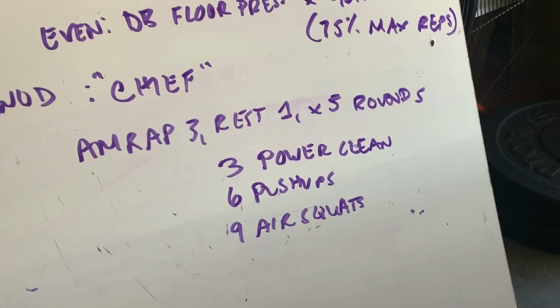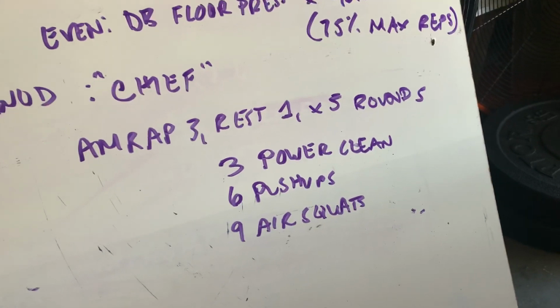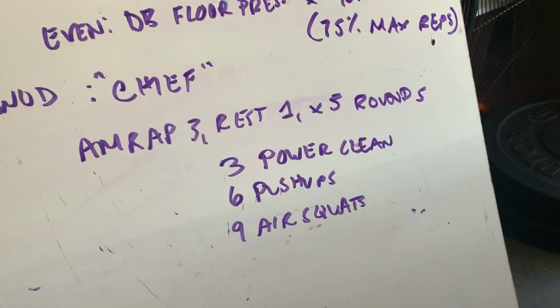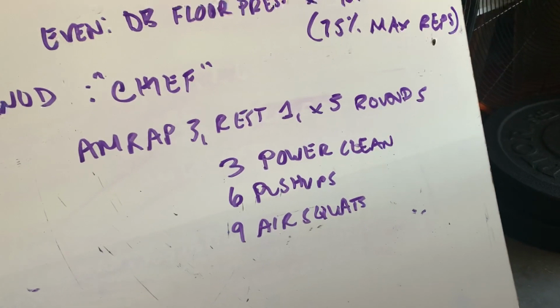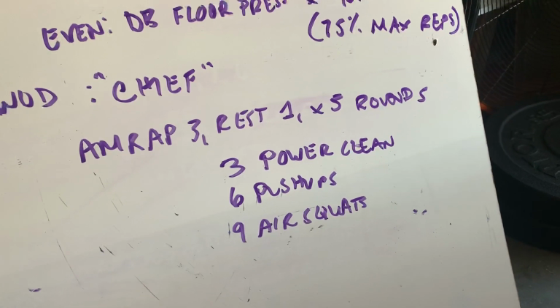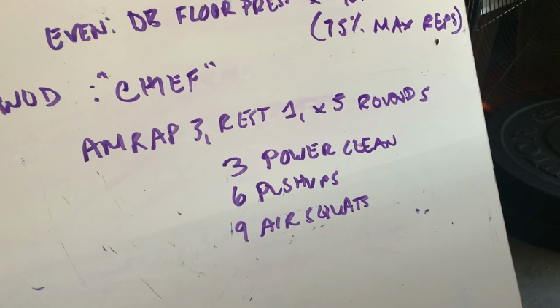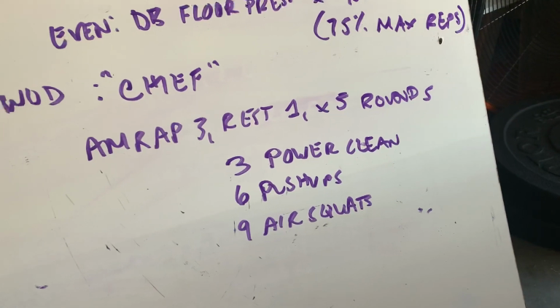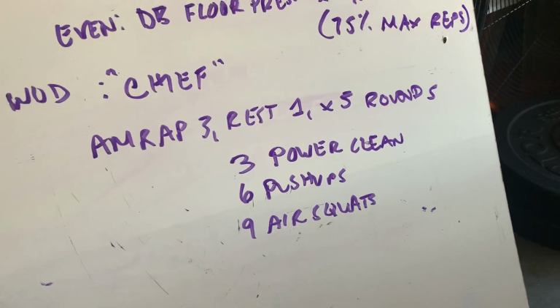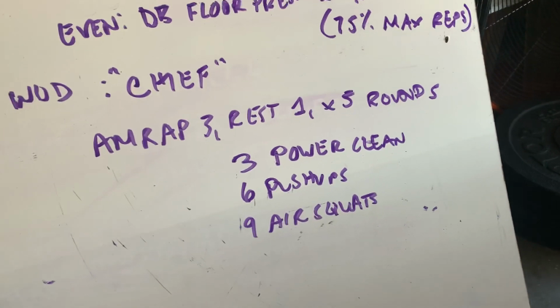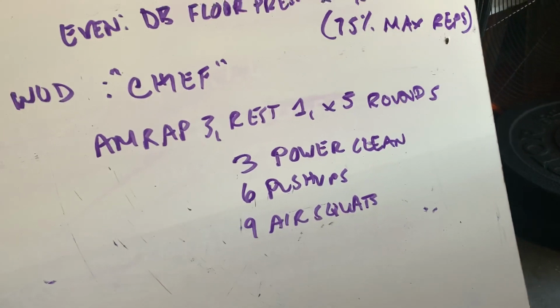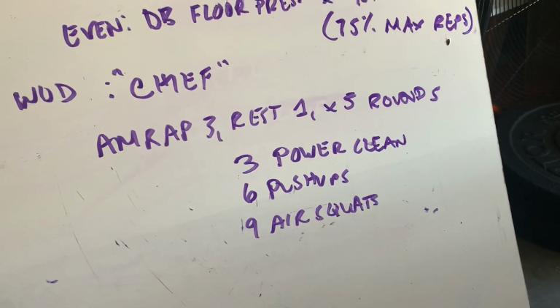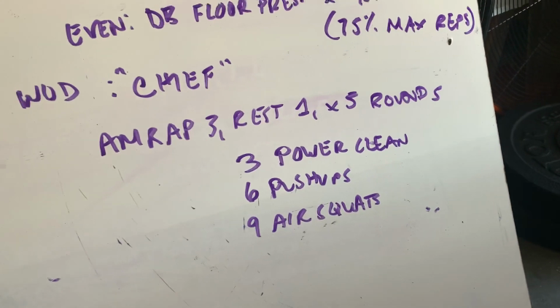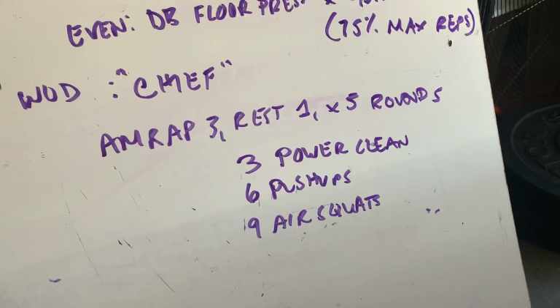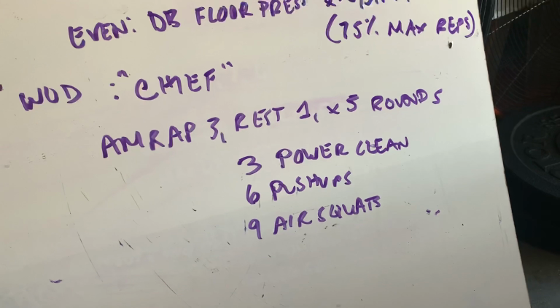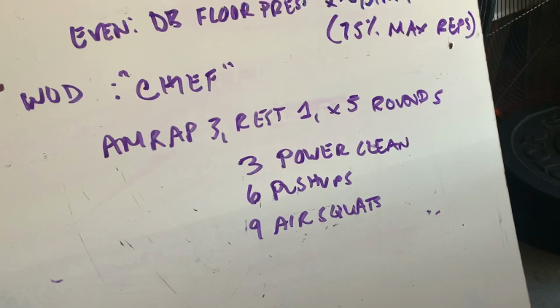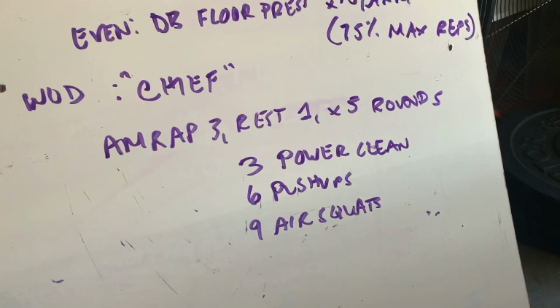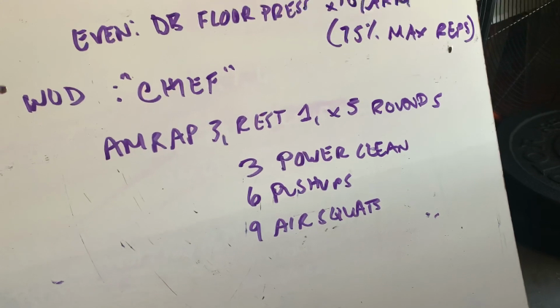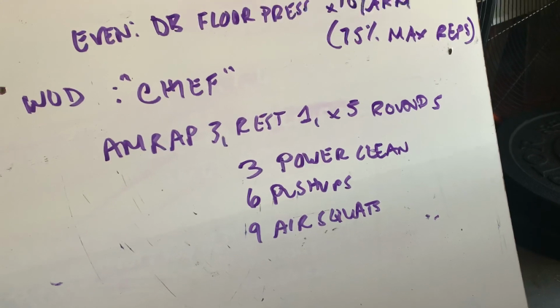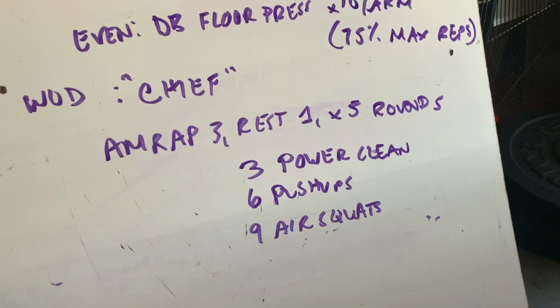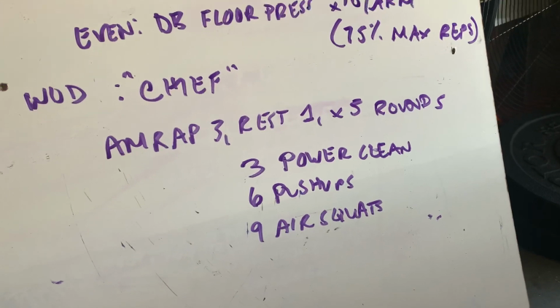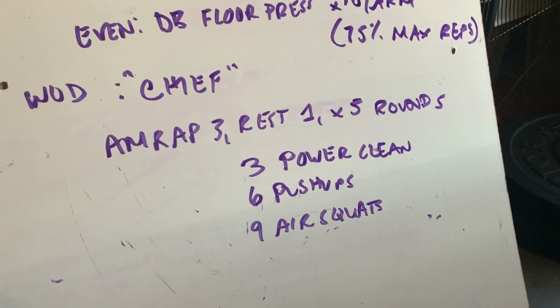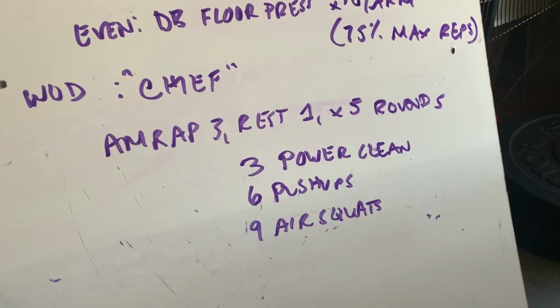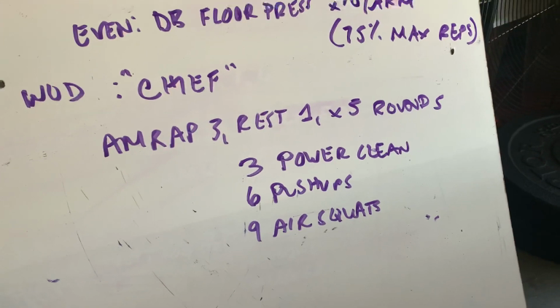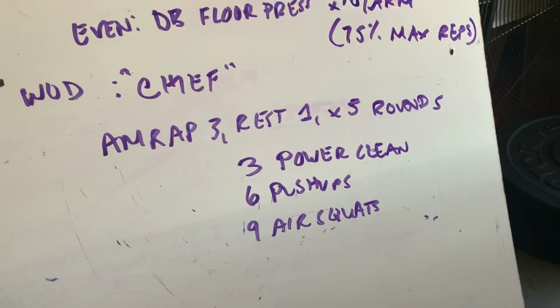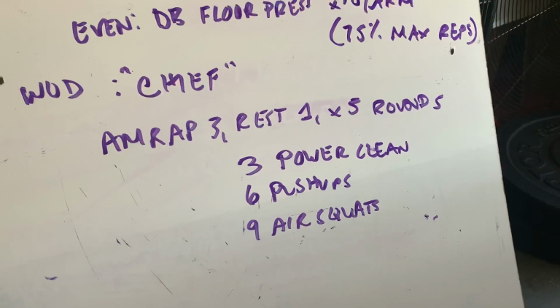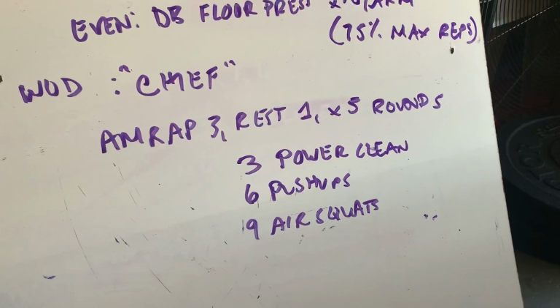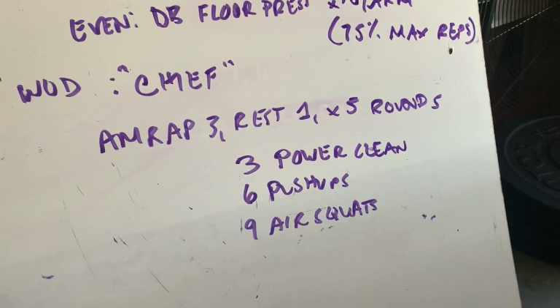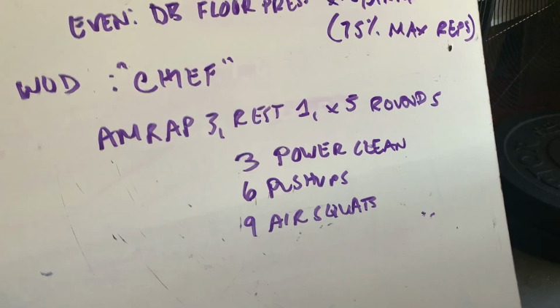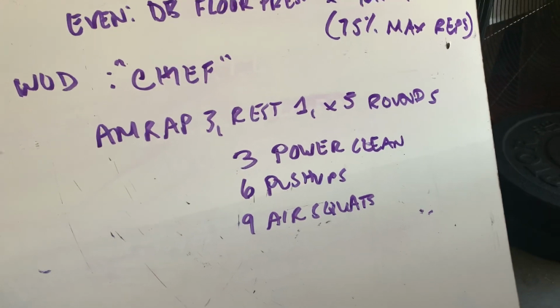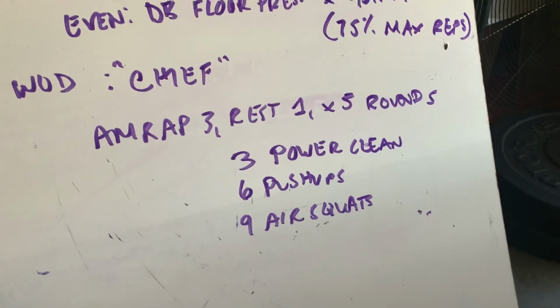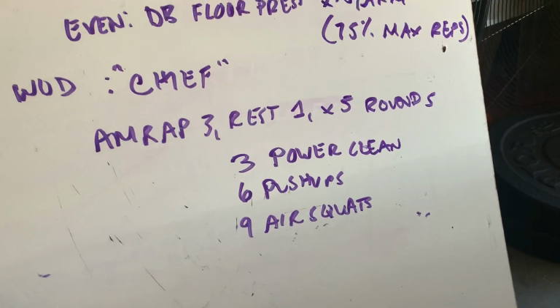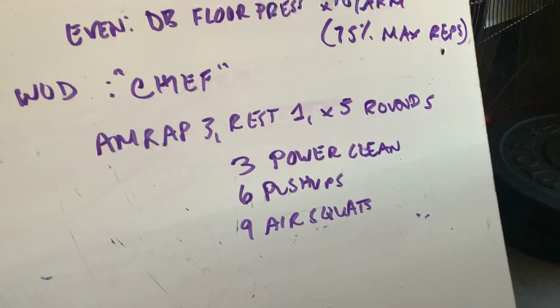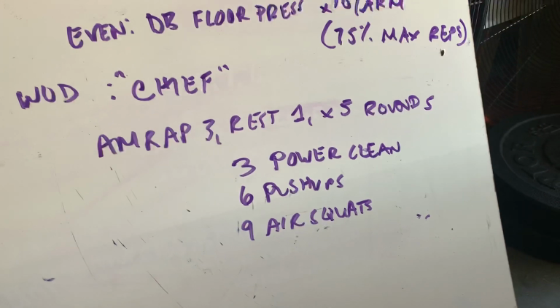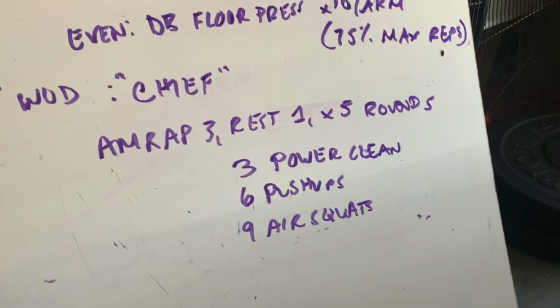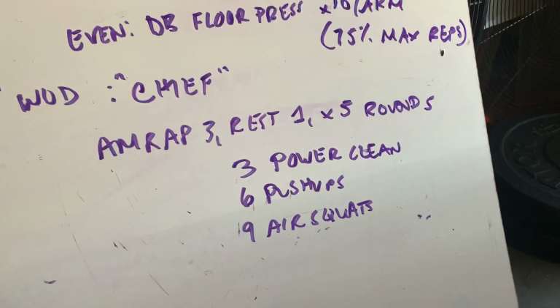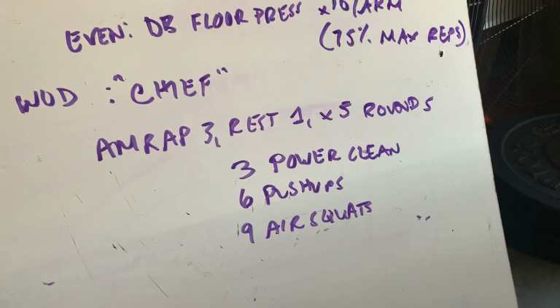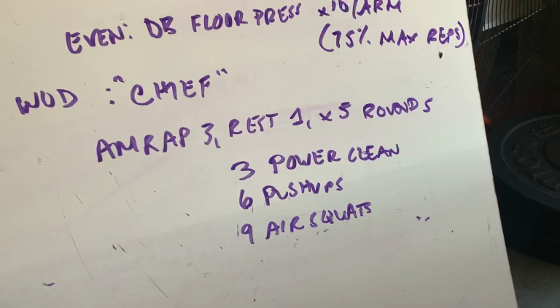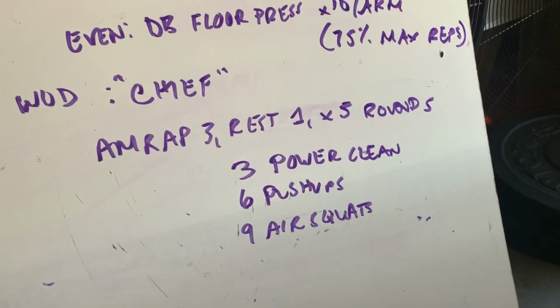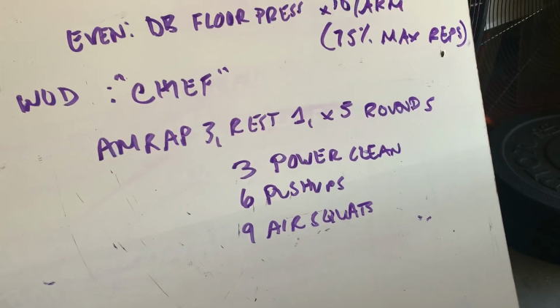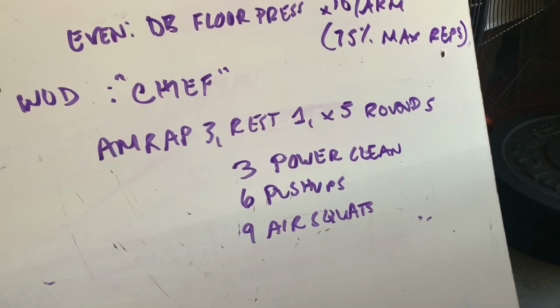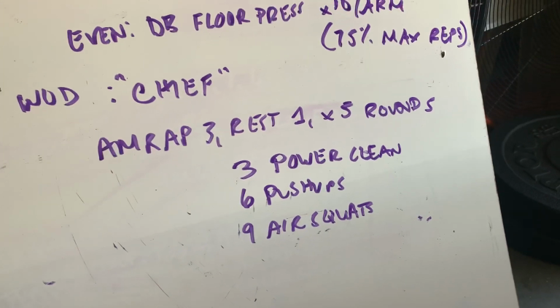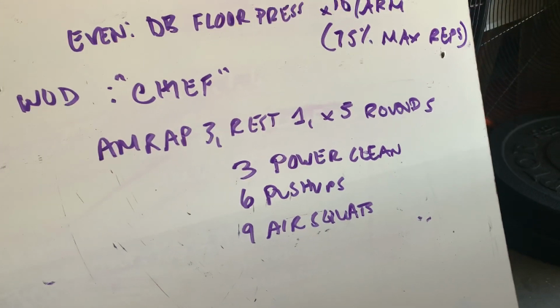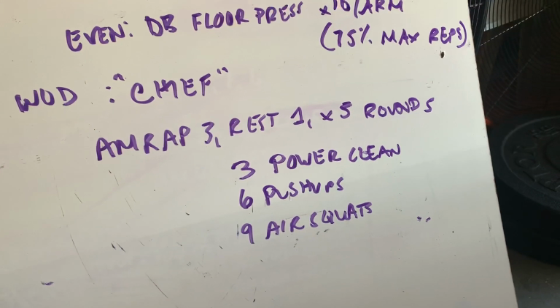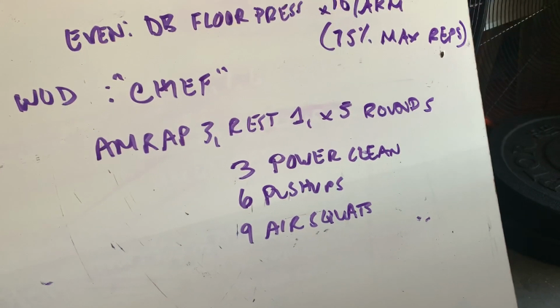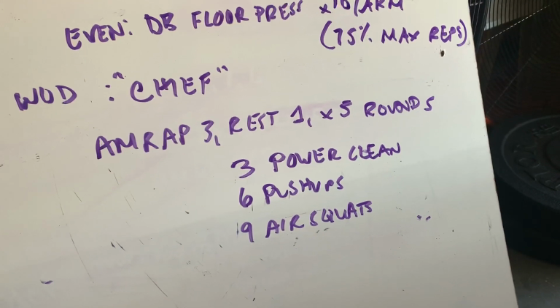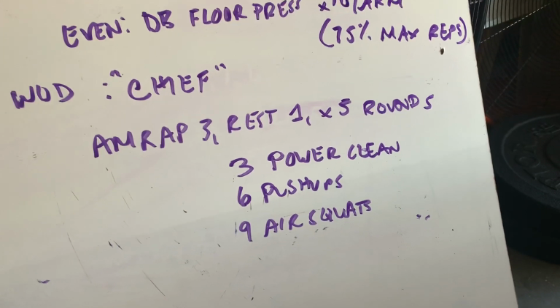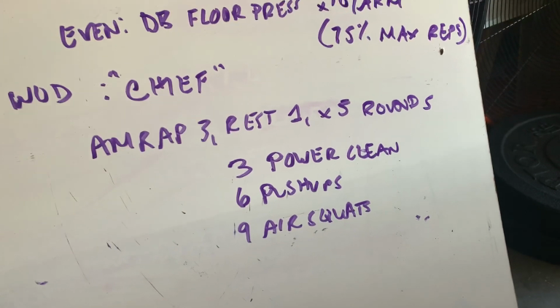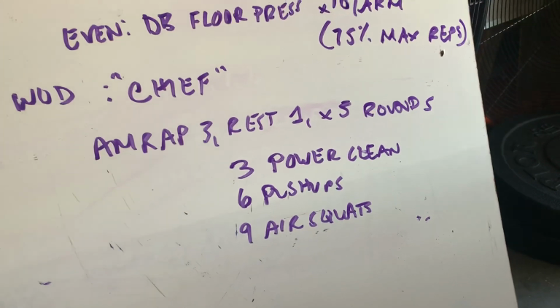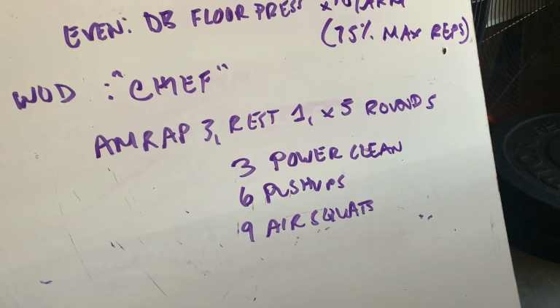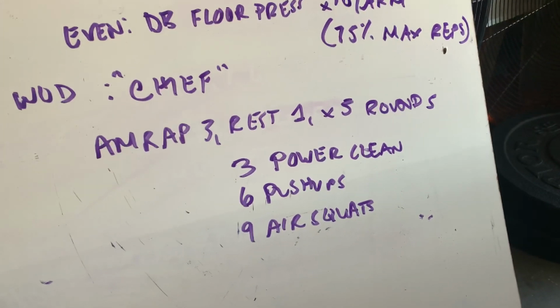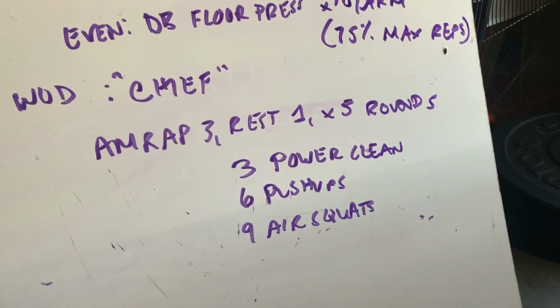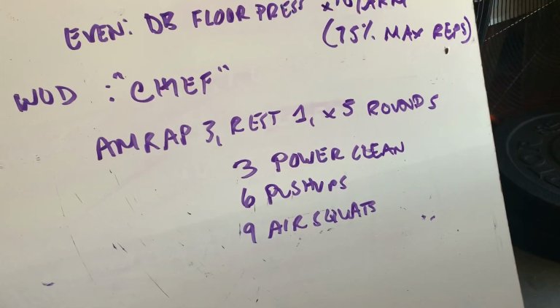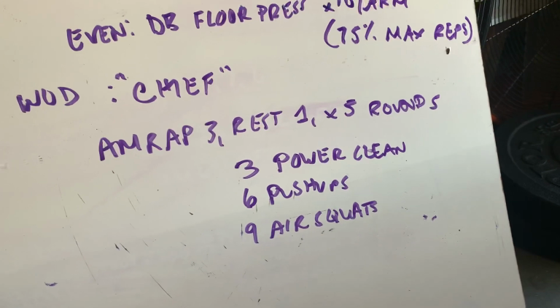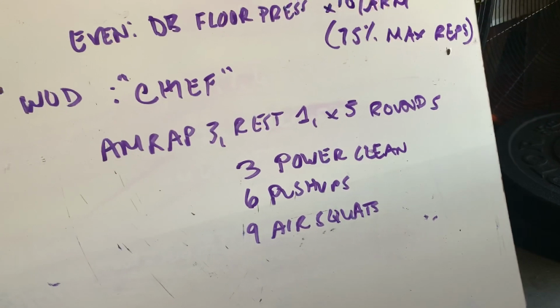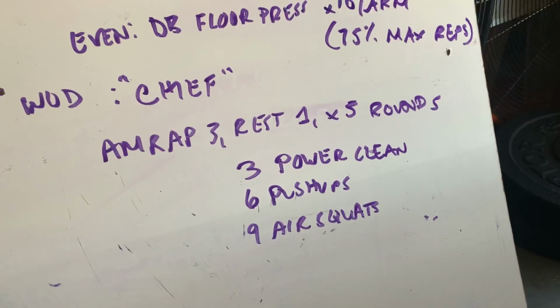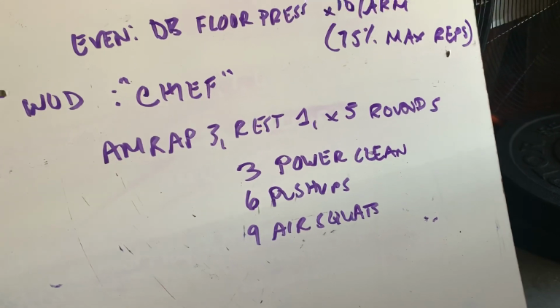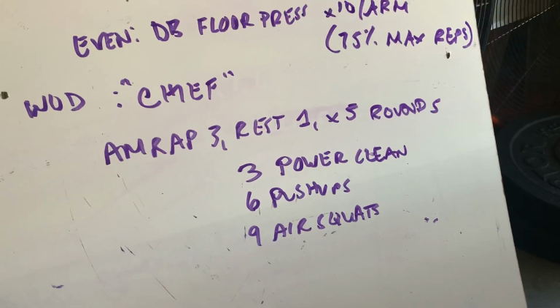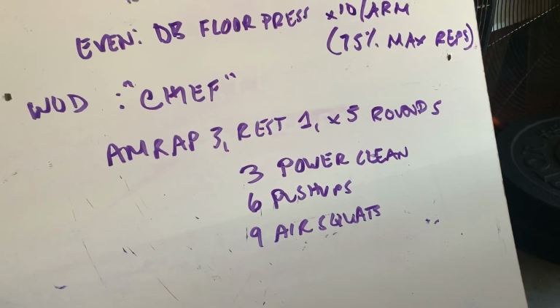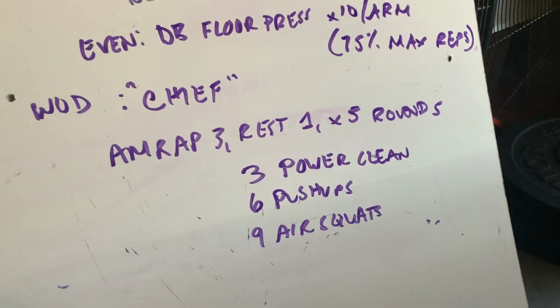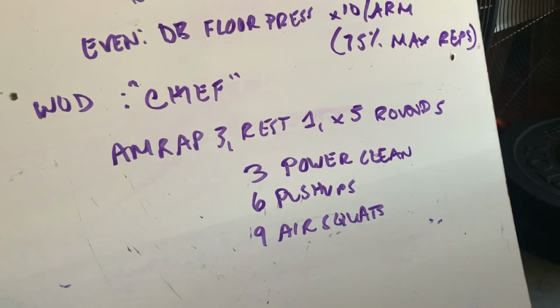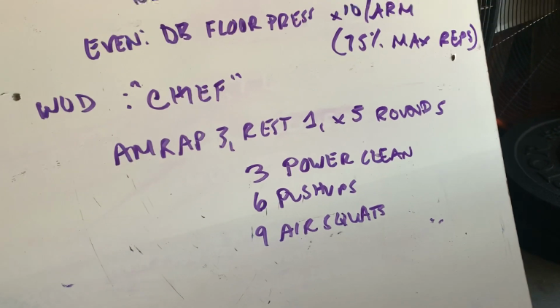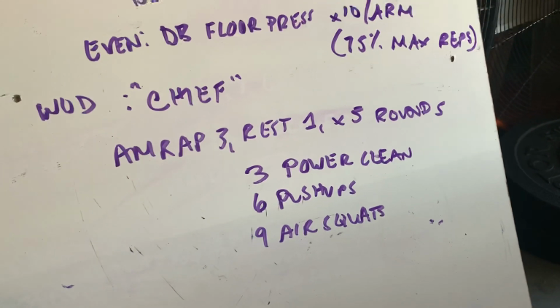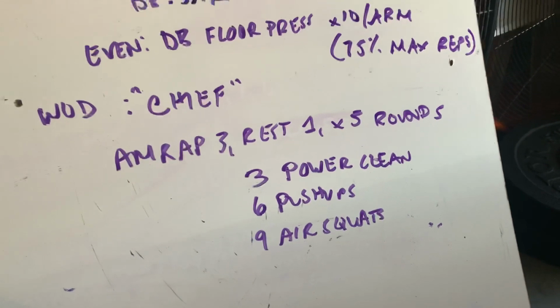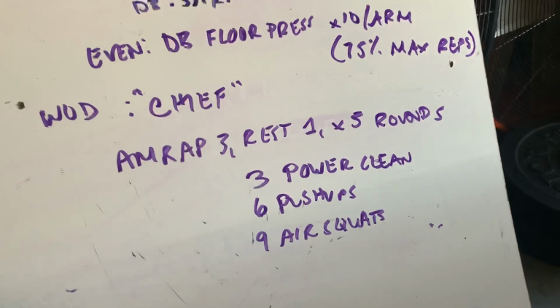So the AMRAP 3 — three minutes, as many rounds as you can get. Rest one minute. Repeat for four additional rounds. Three power cleans, six push-ups, nine air squats.